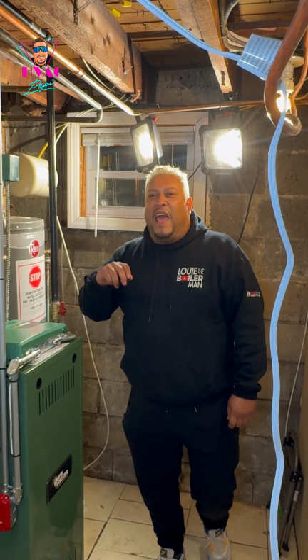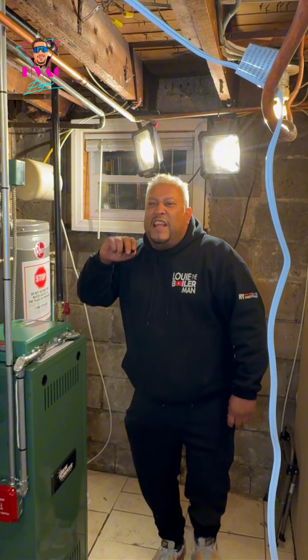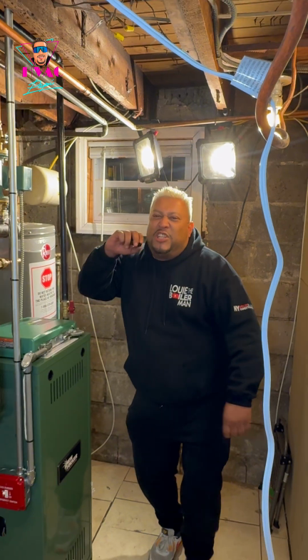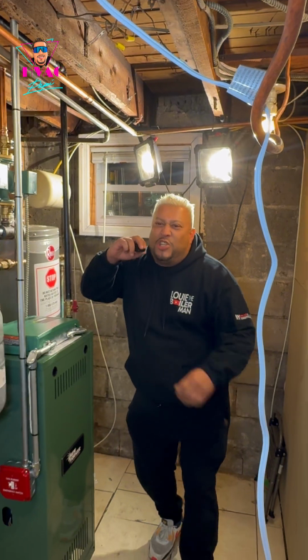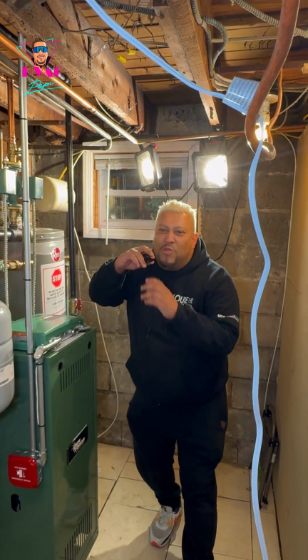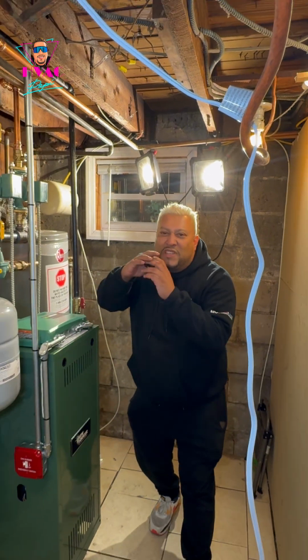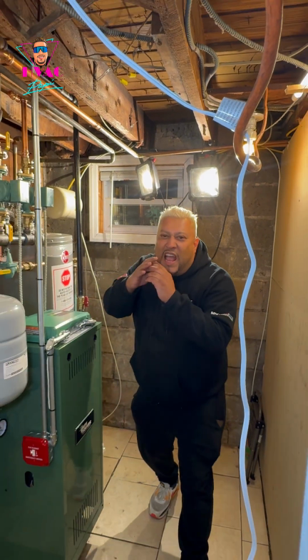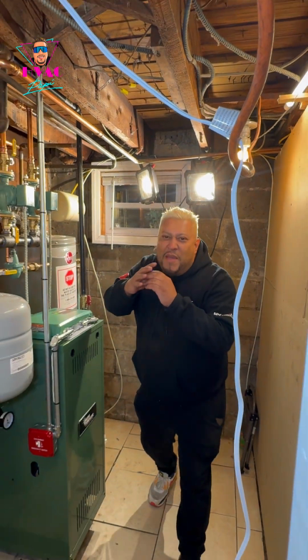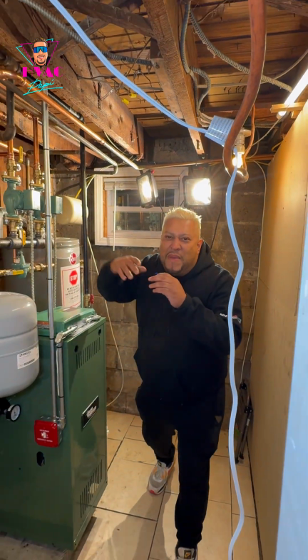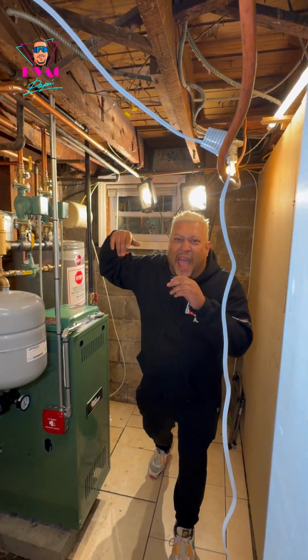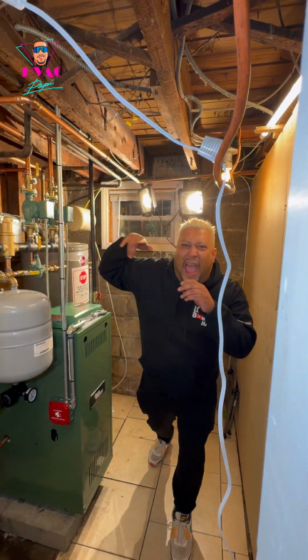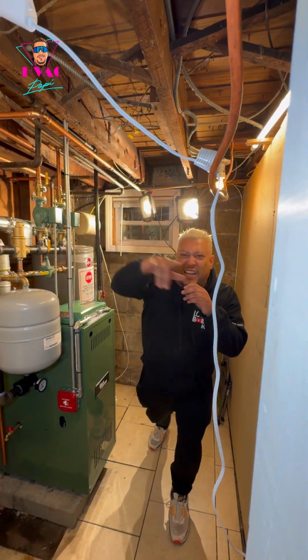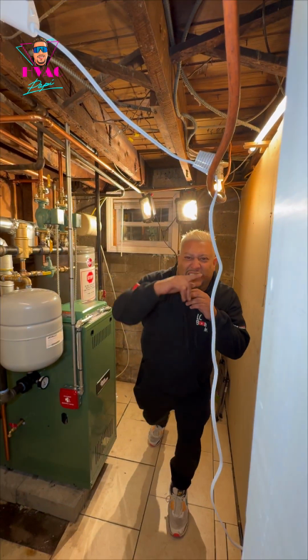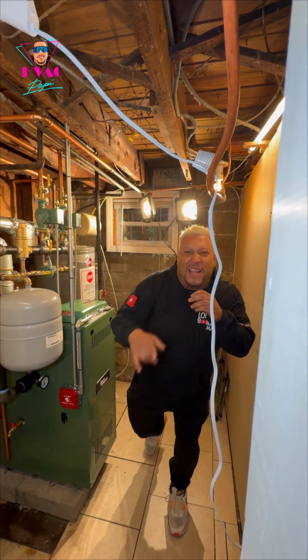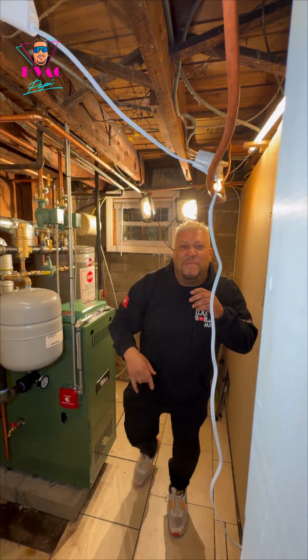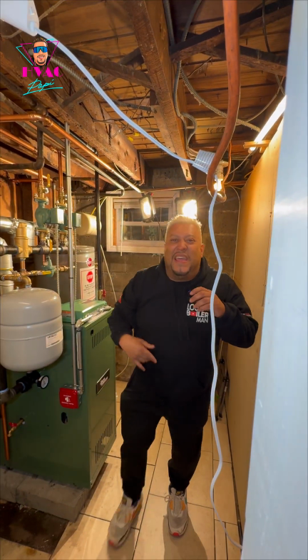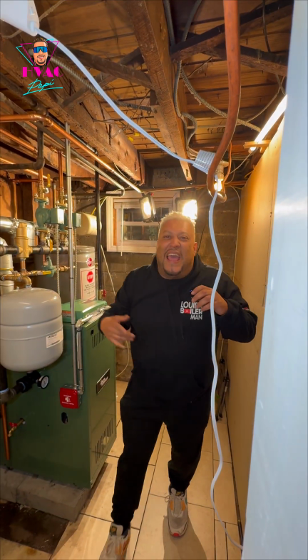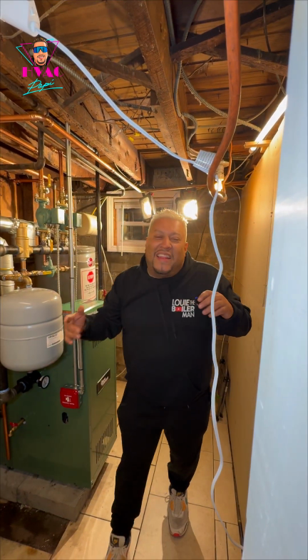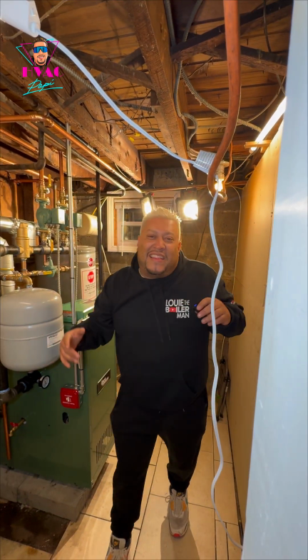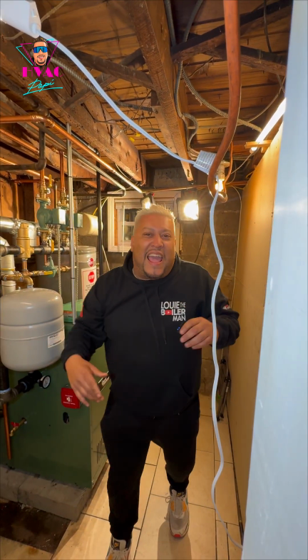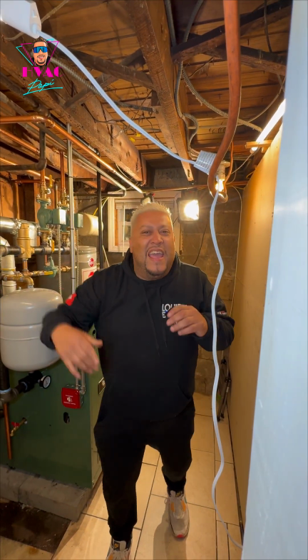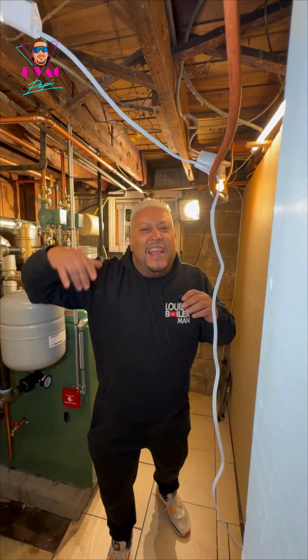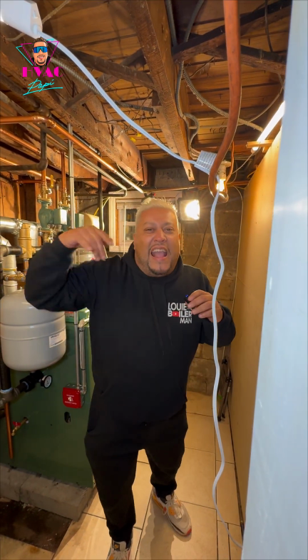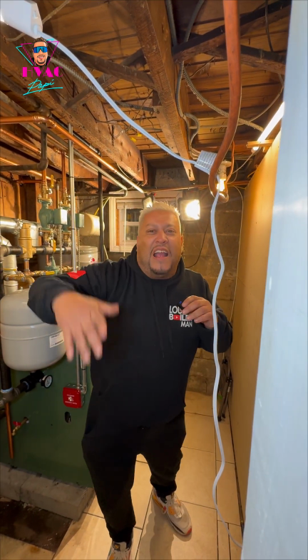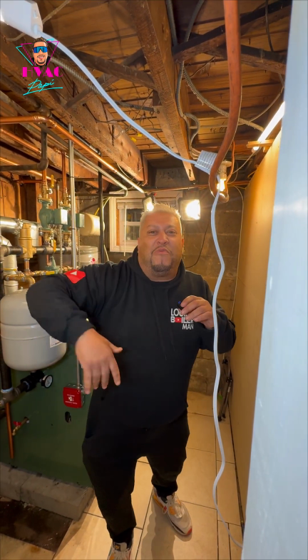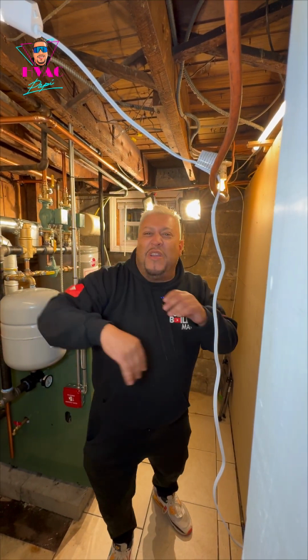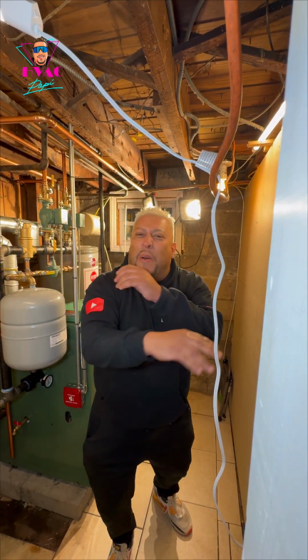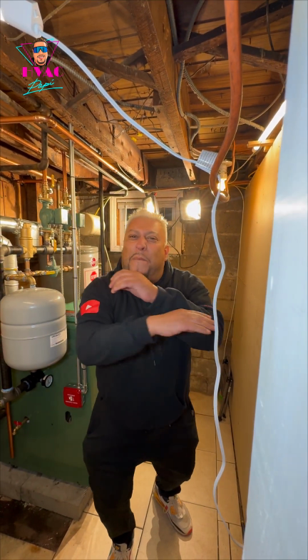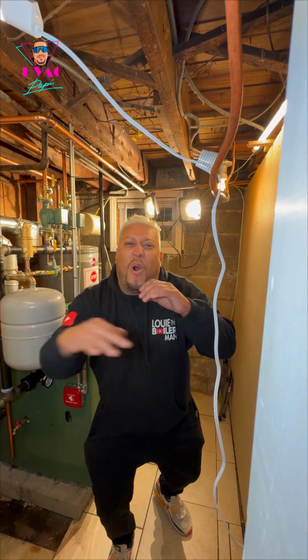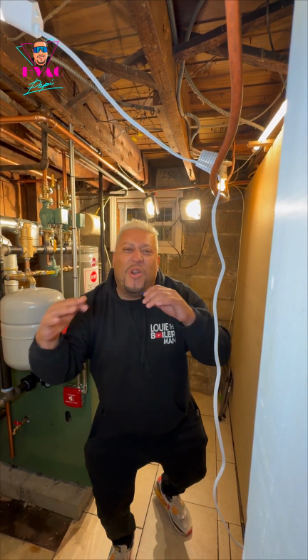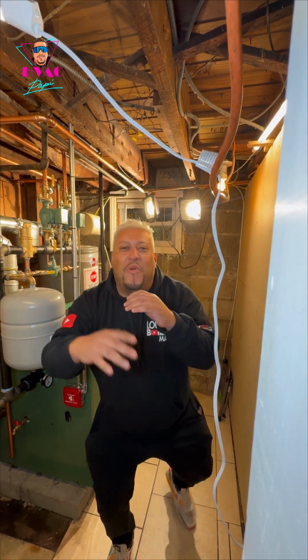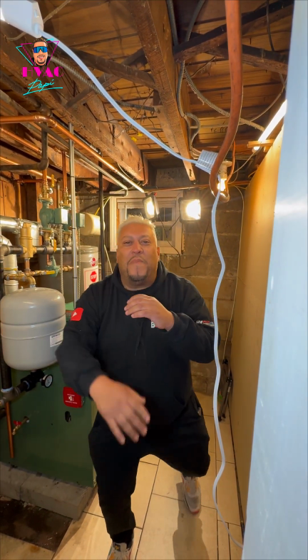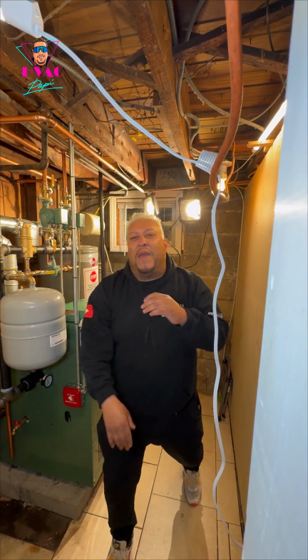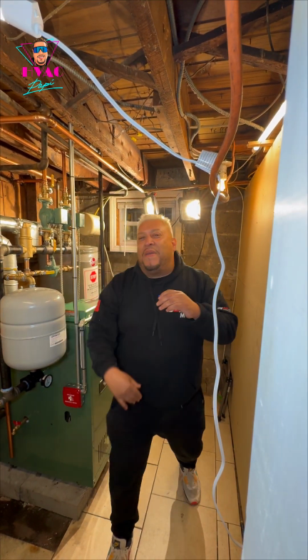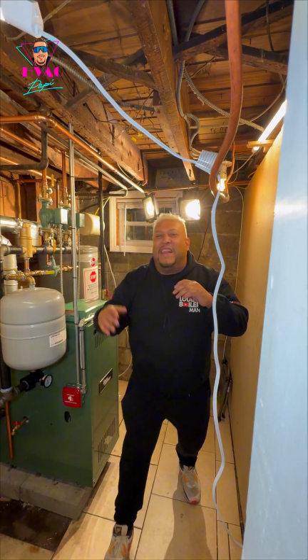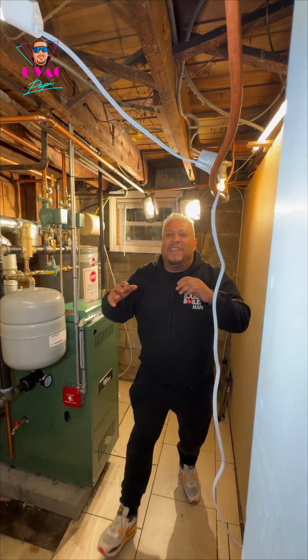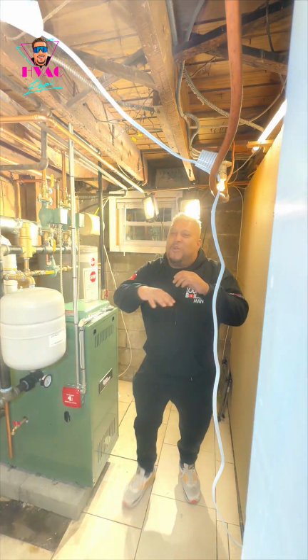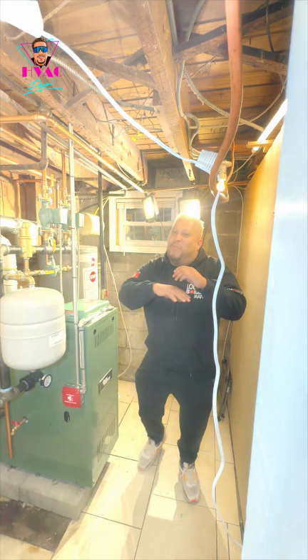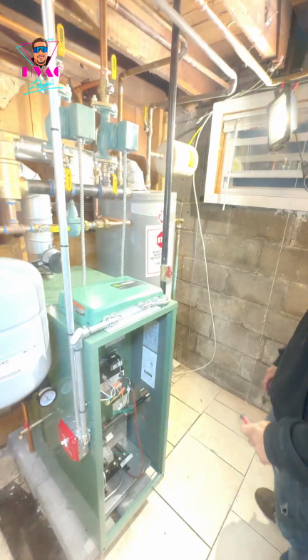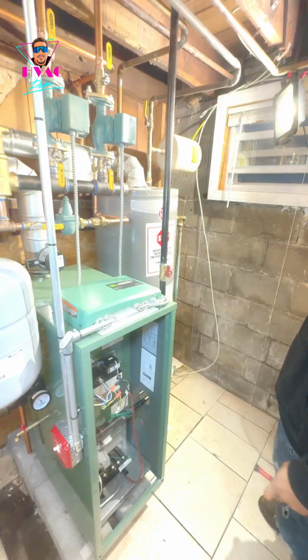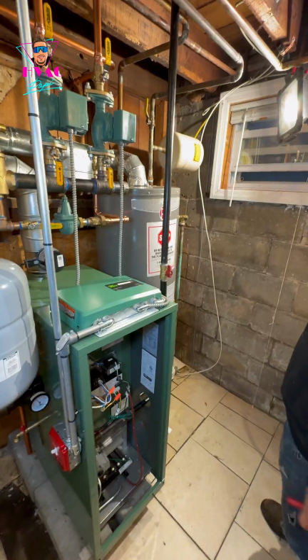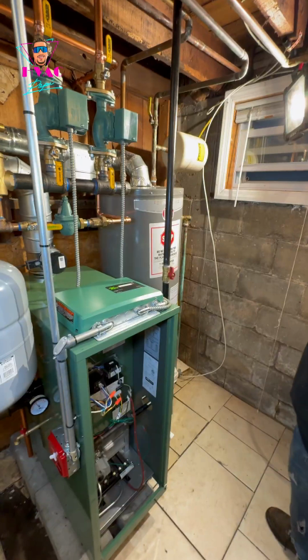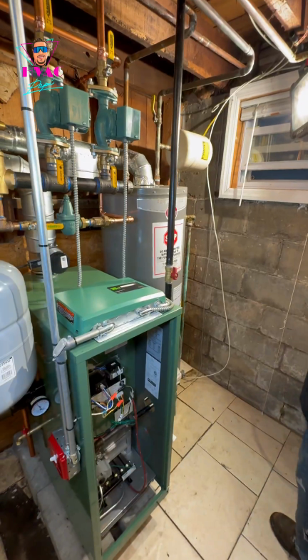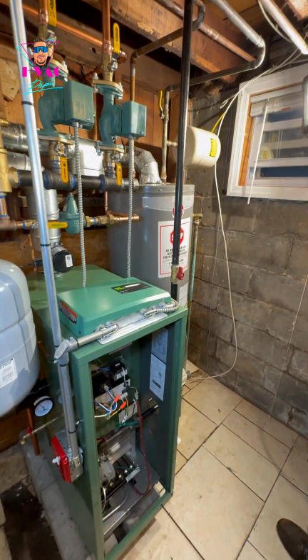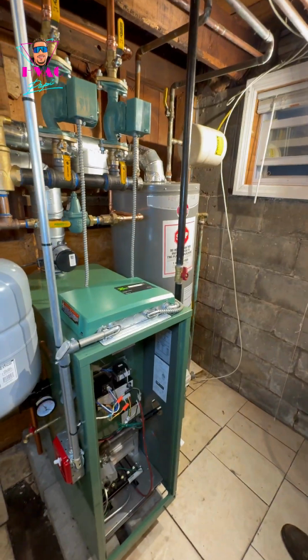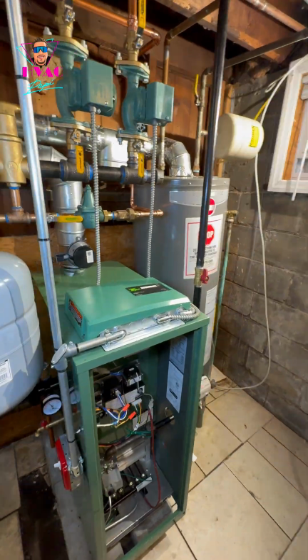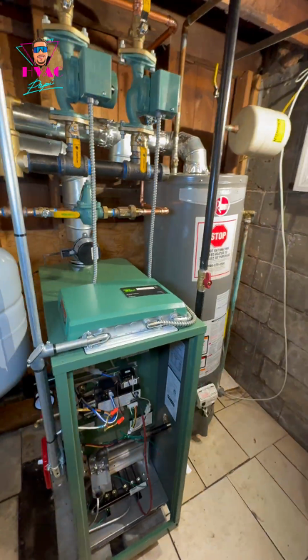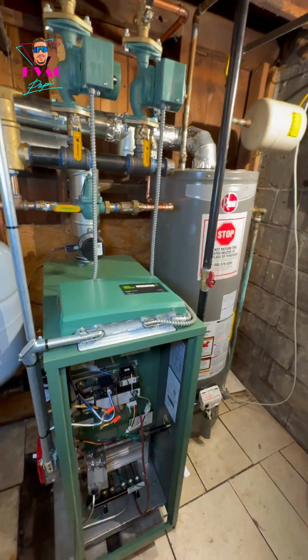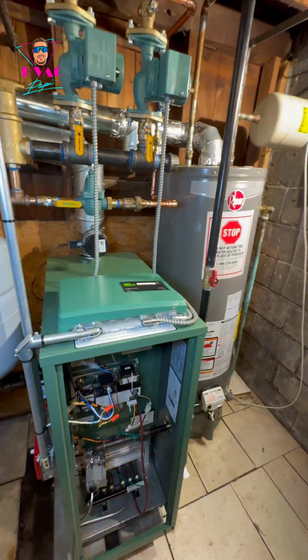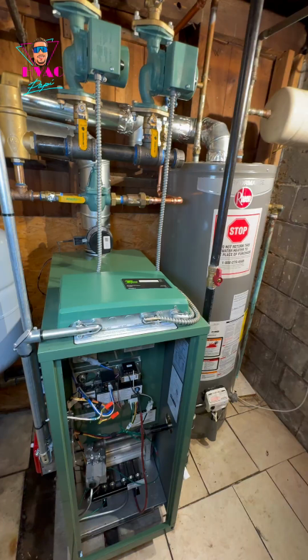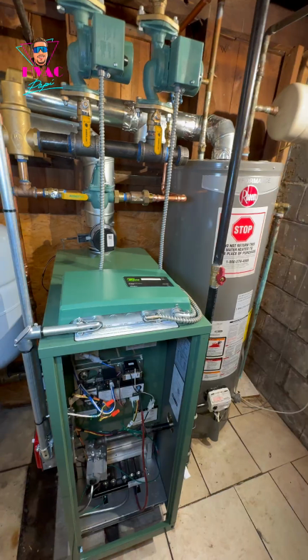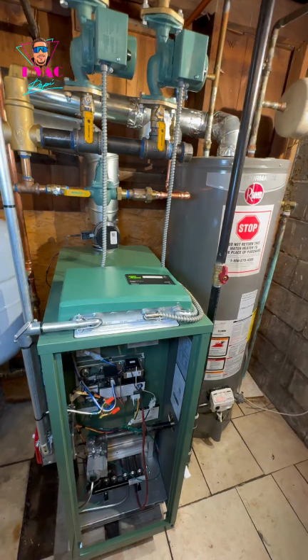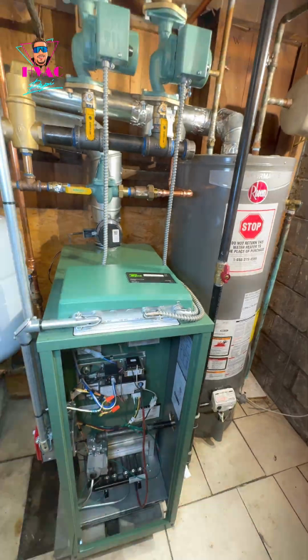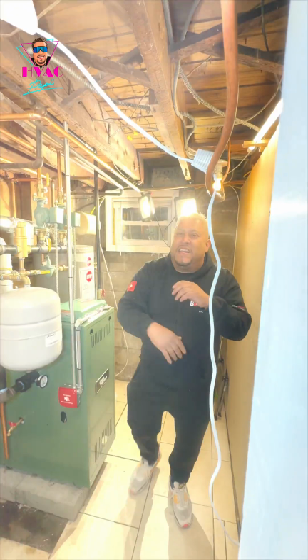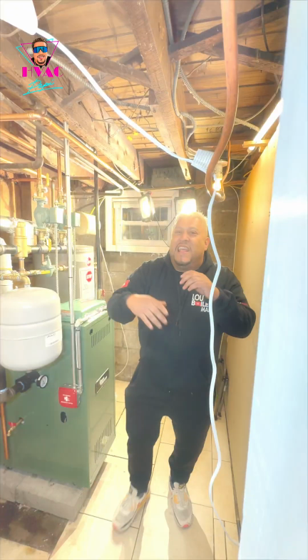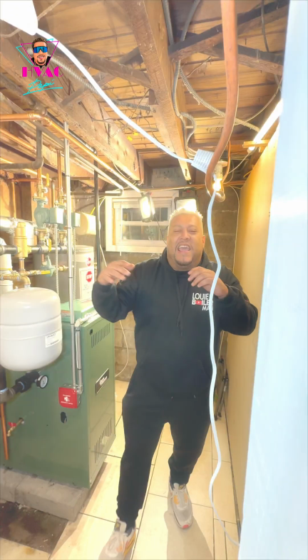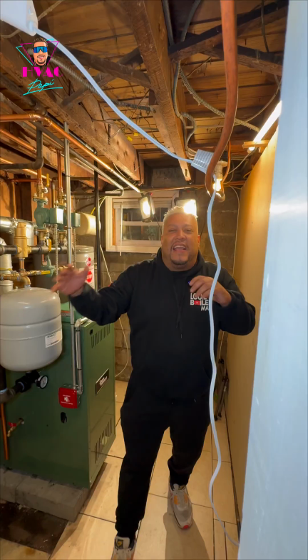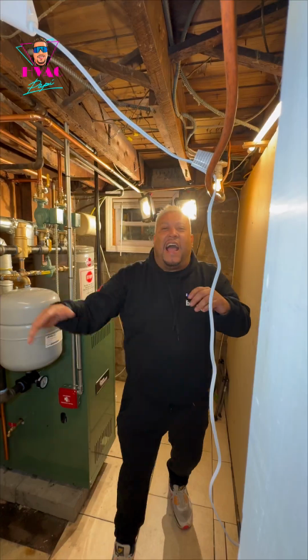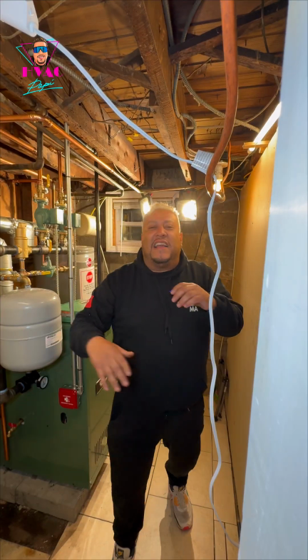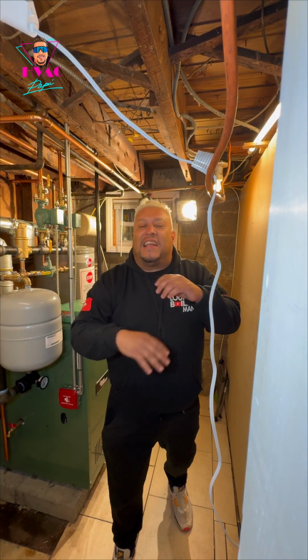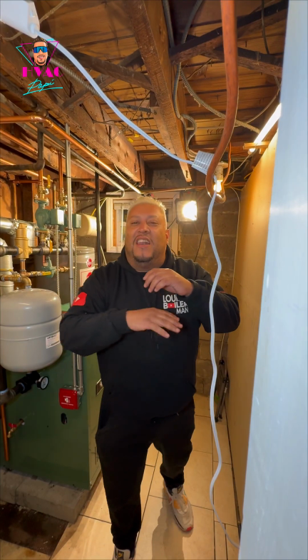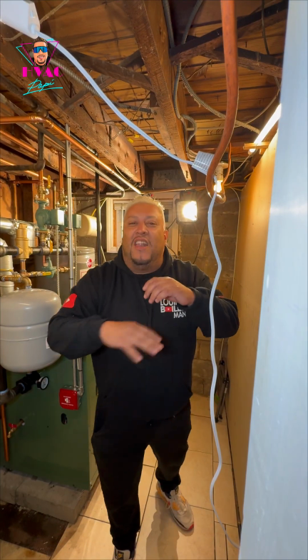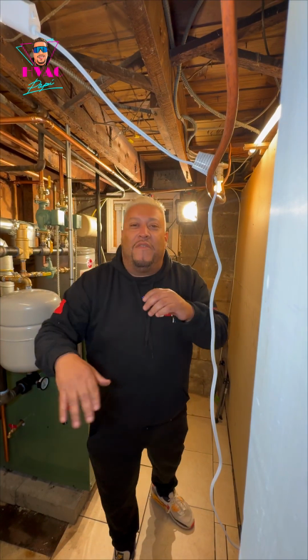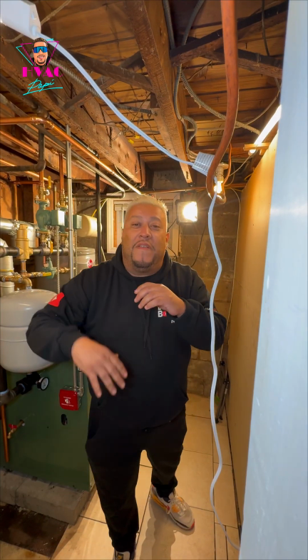It's showtime action, mi gente. Guys, we're in the boiler room, baby, and it's the winter season, and it's border season, and guys, I love it.